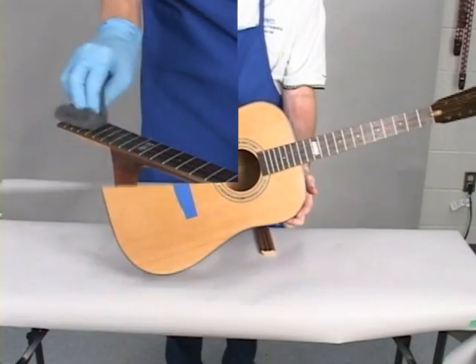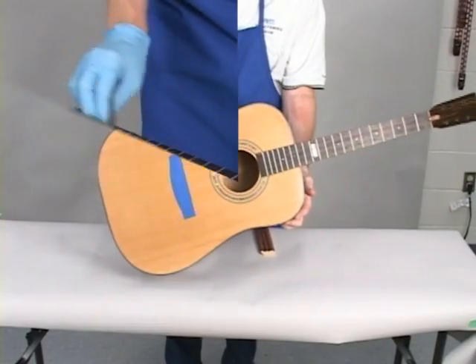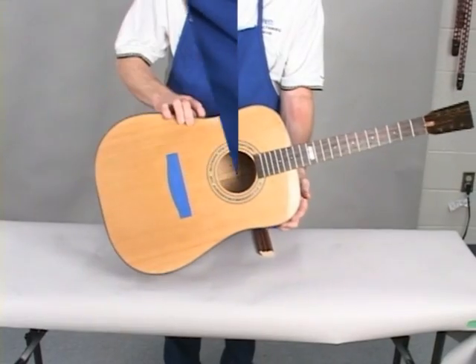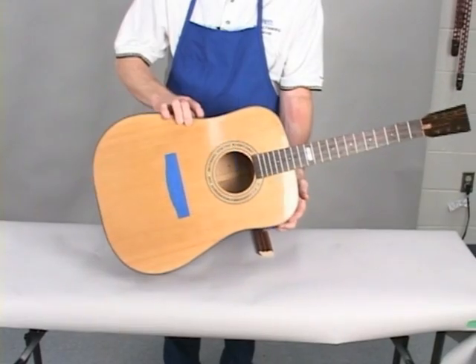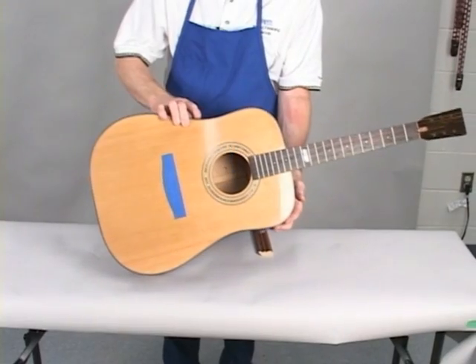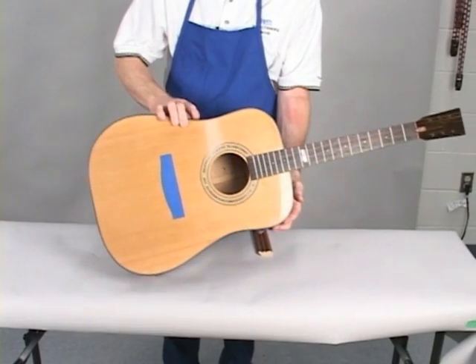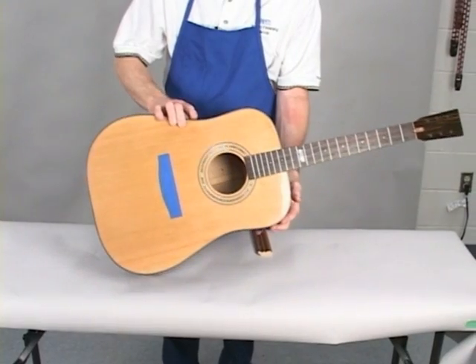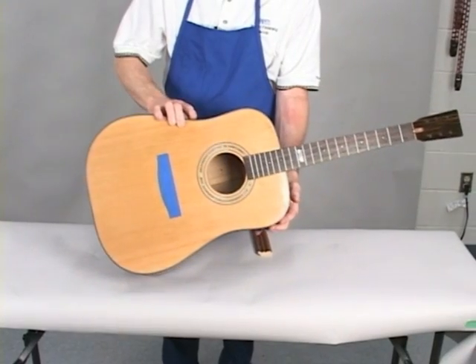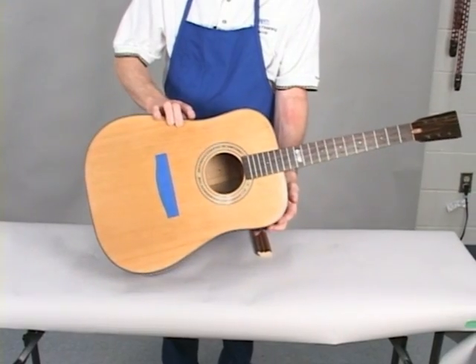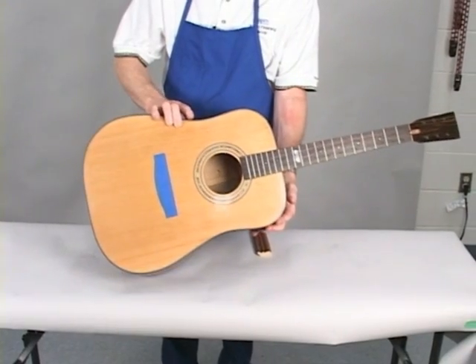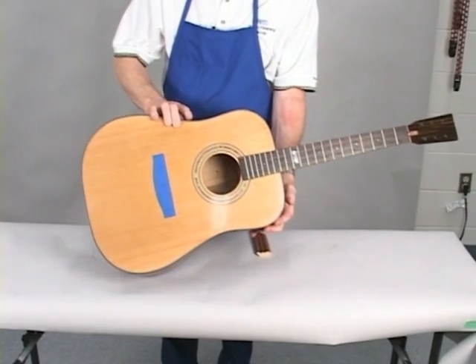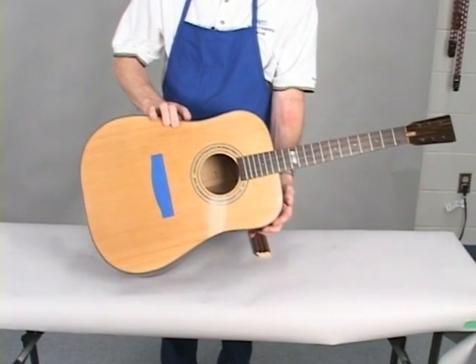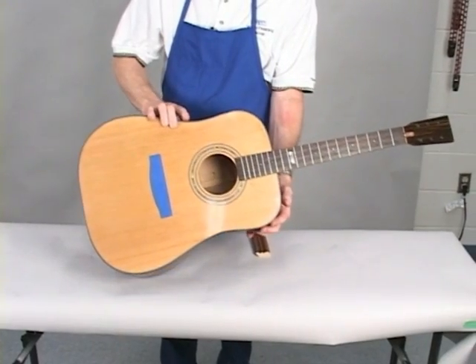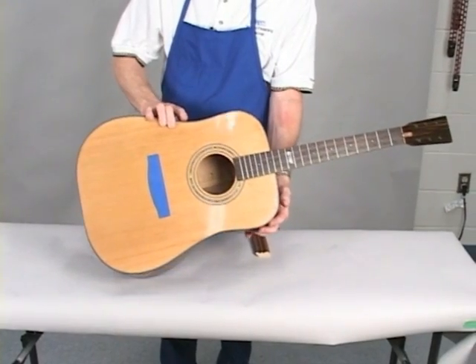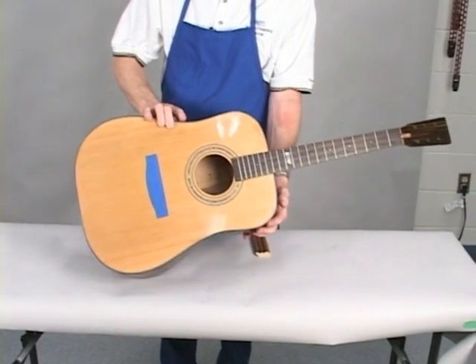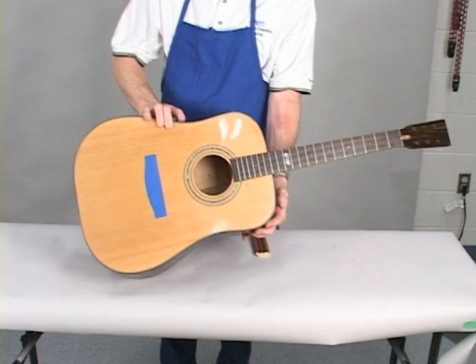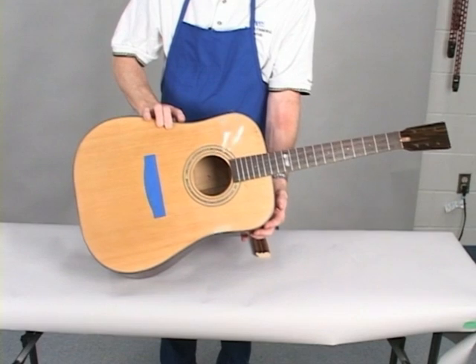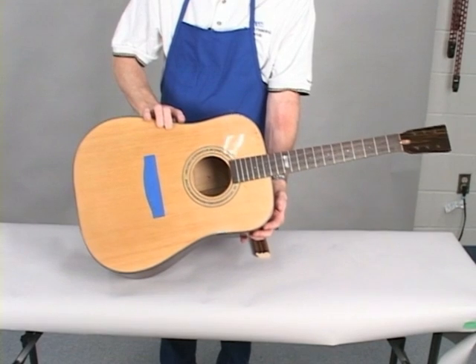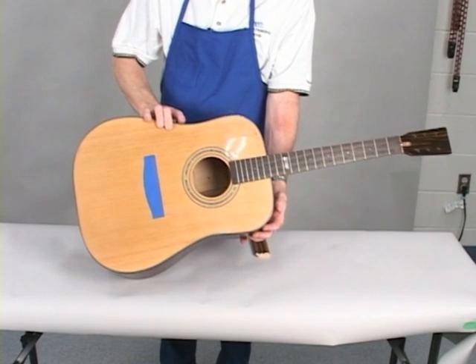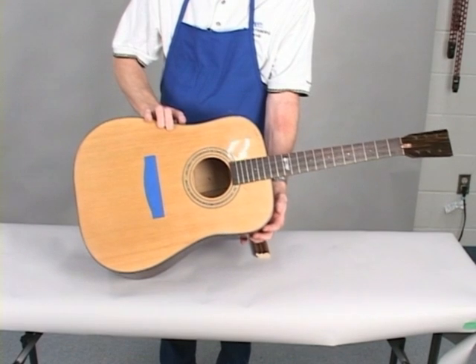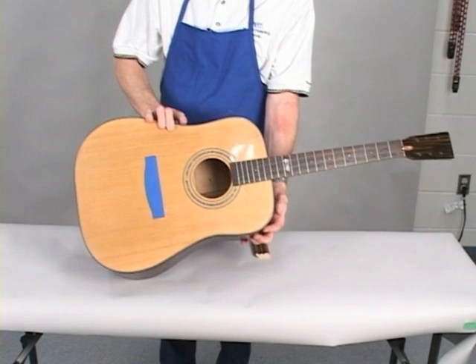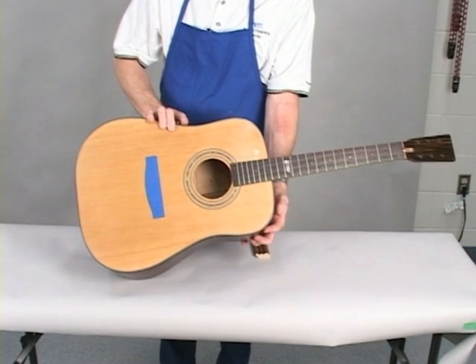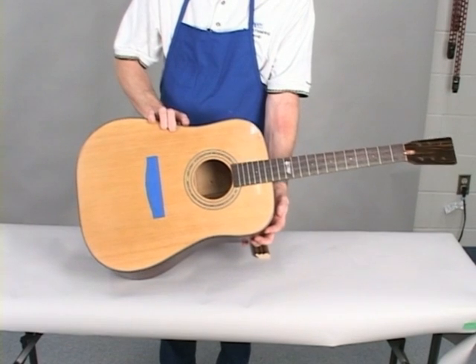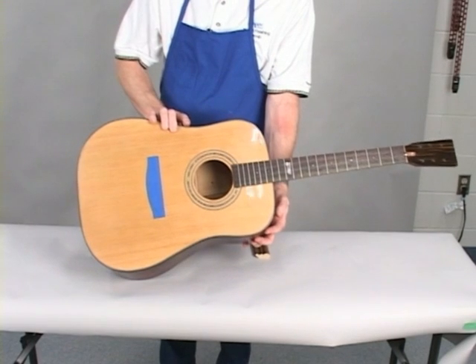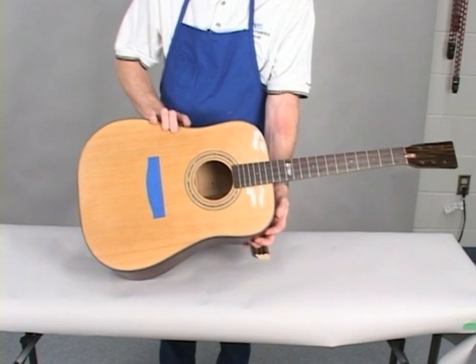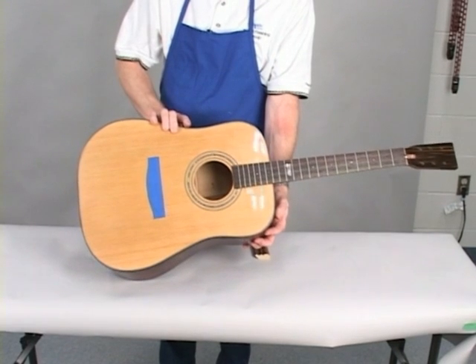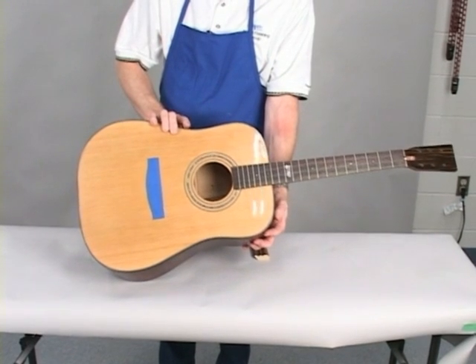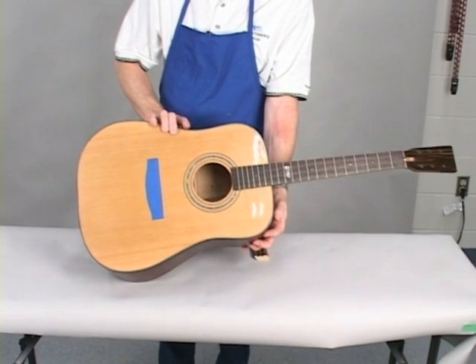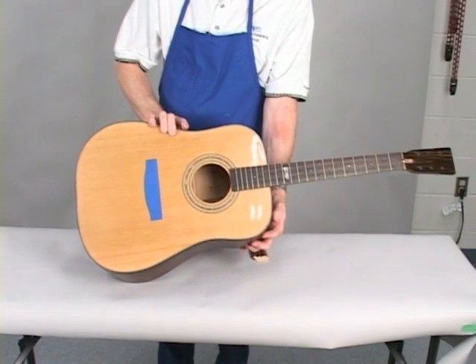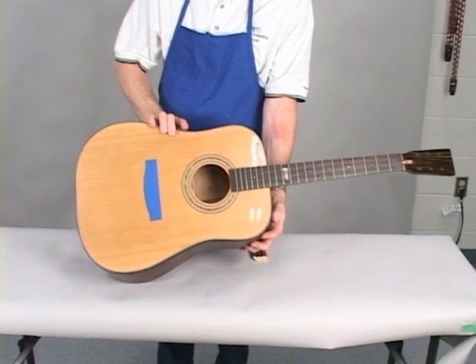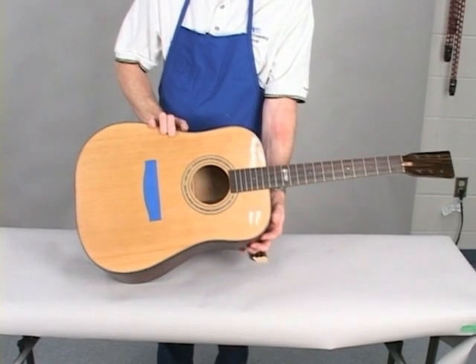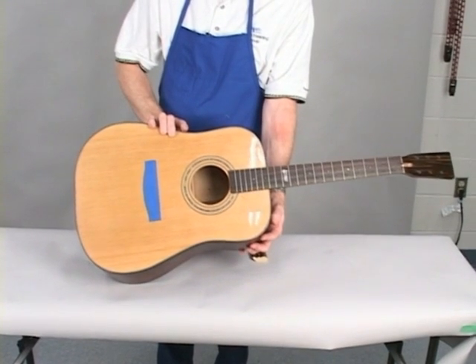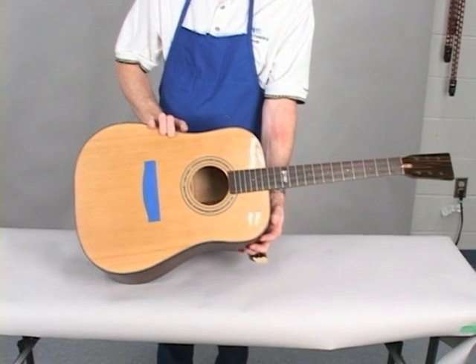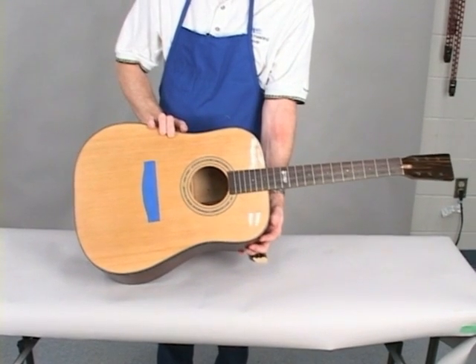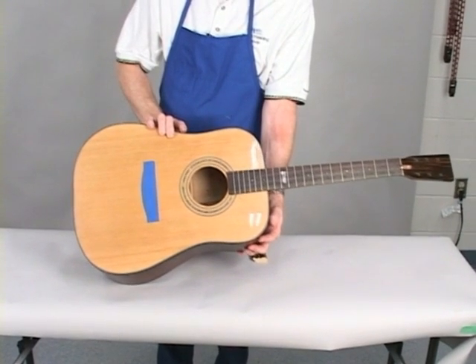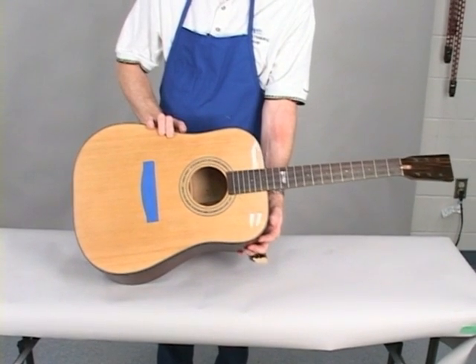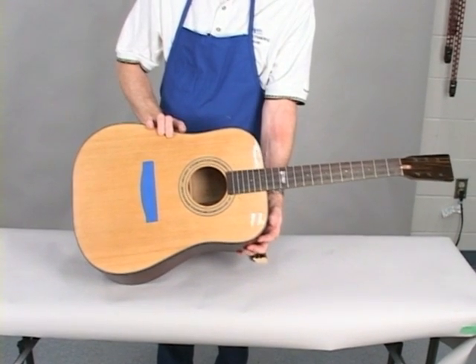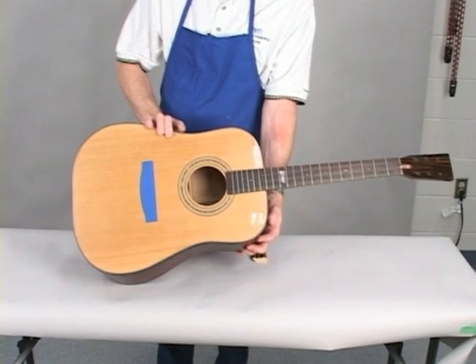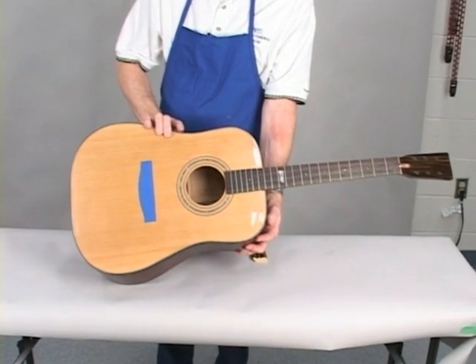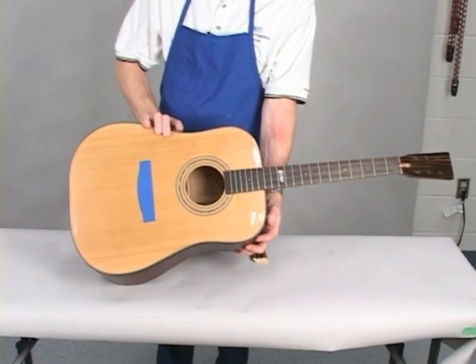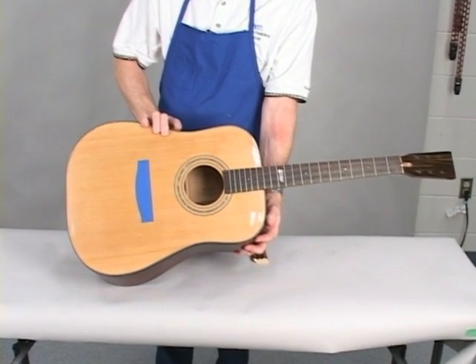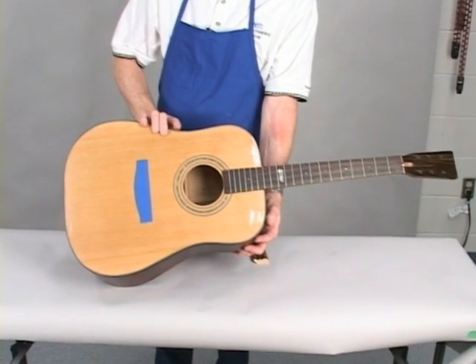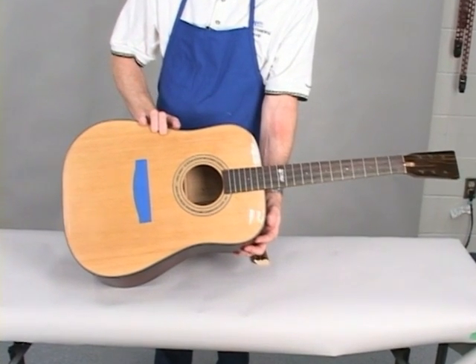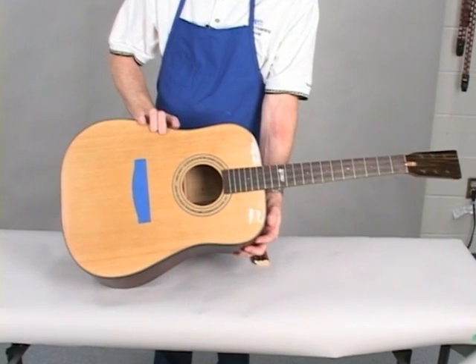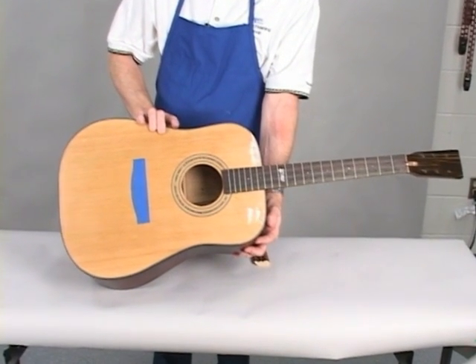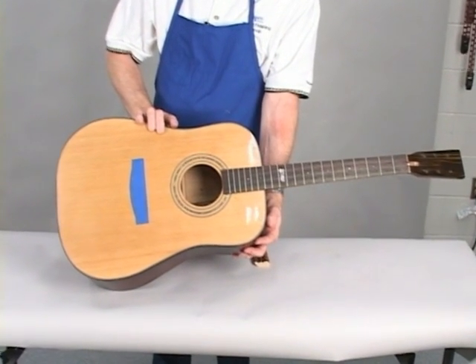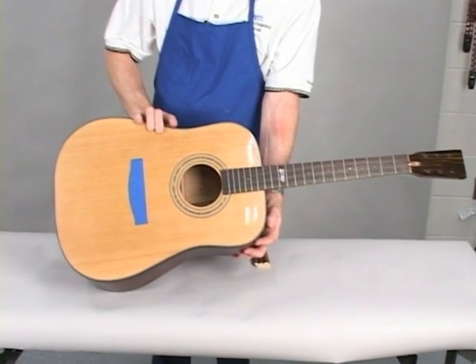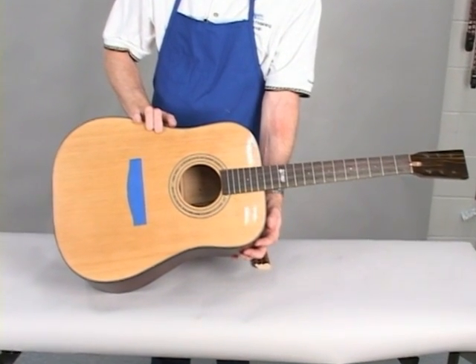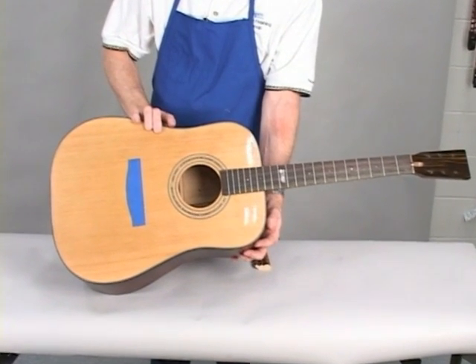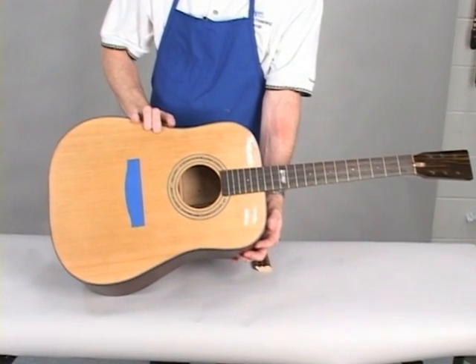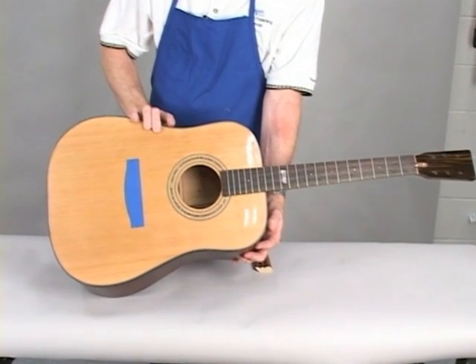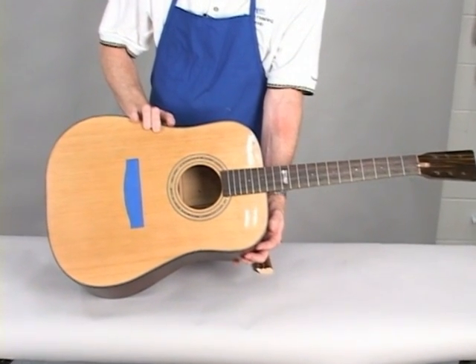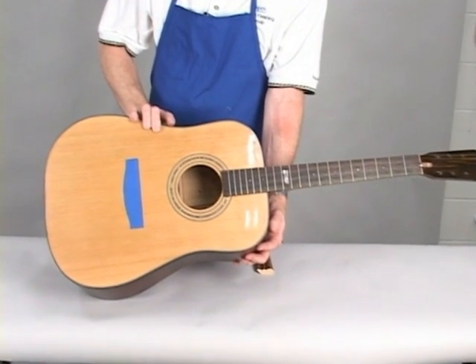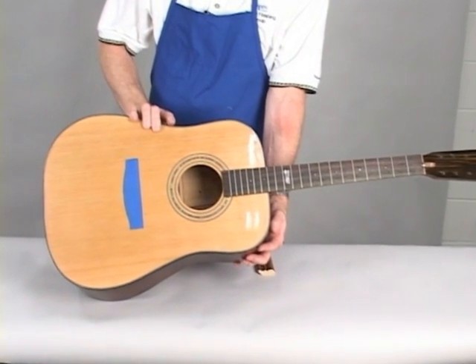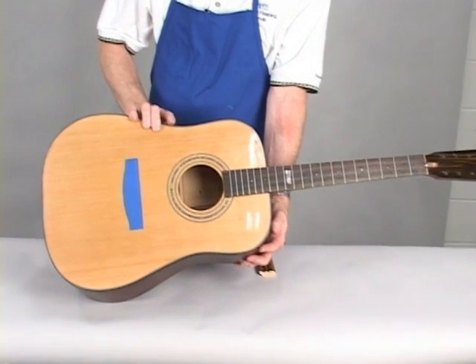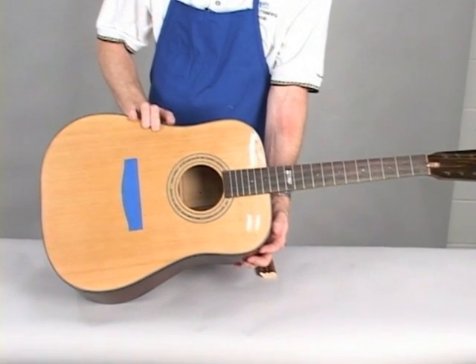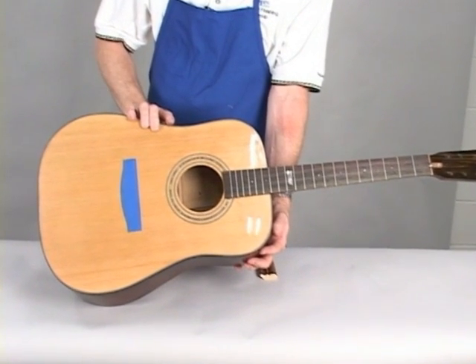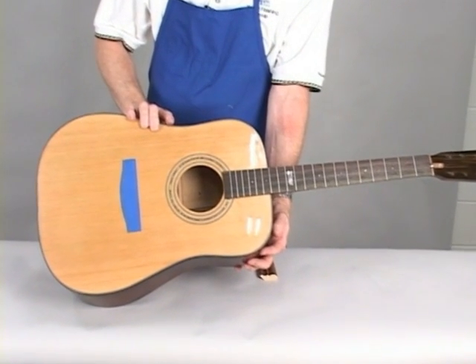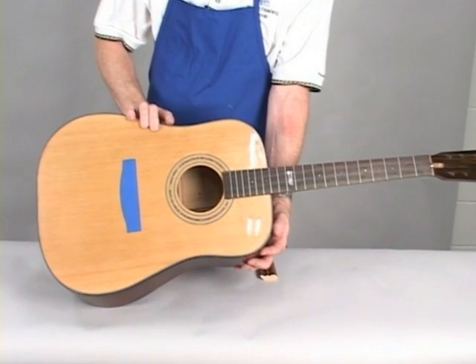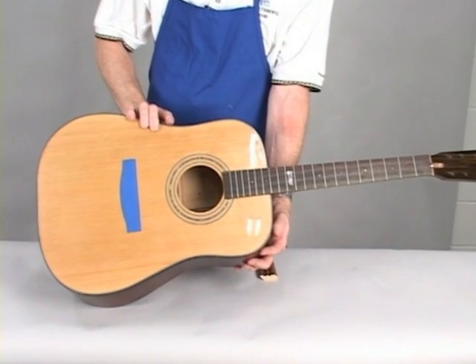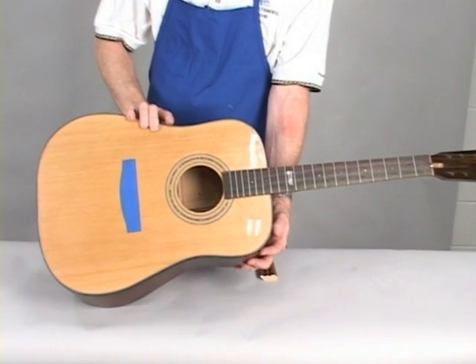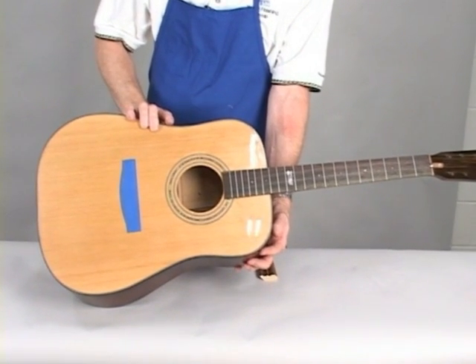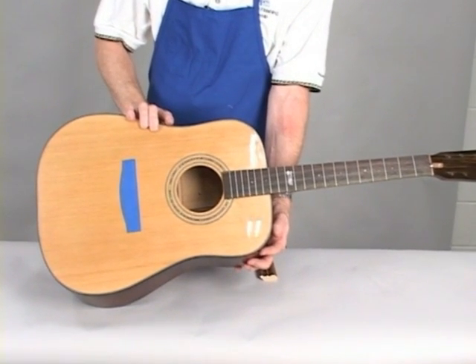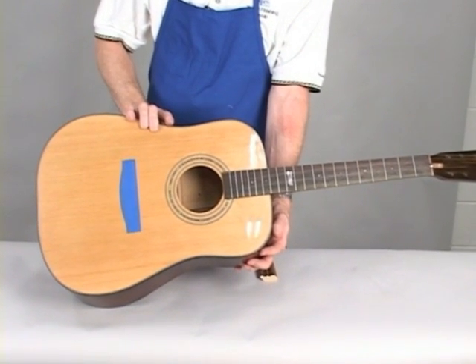Finally, put the guitar together and admire your work. The guitar is ready to have the hardware and strings attached.